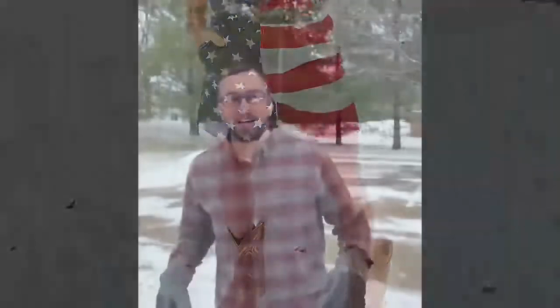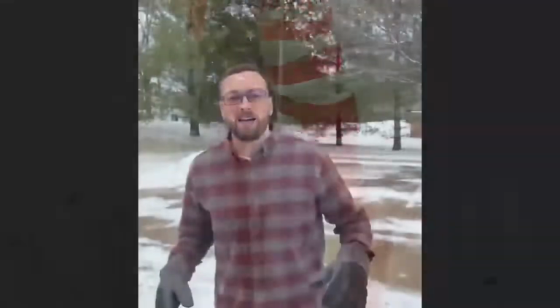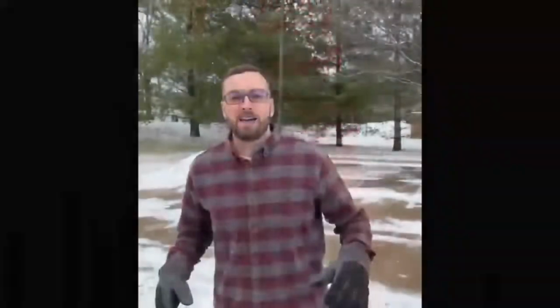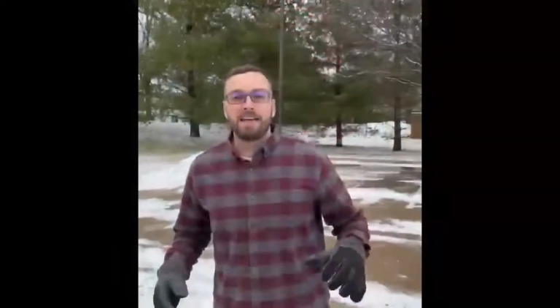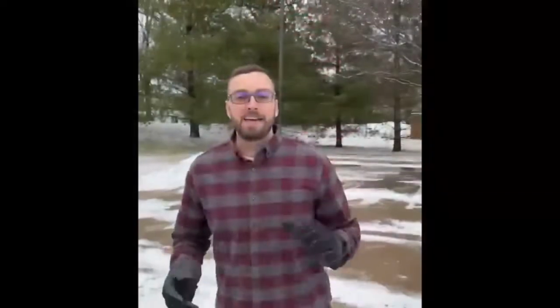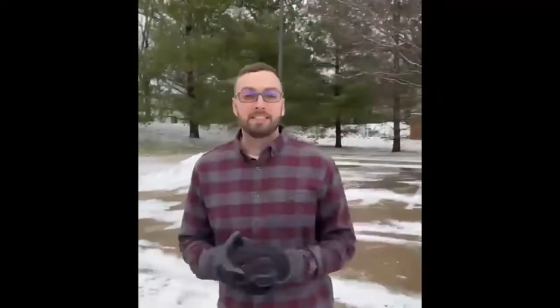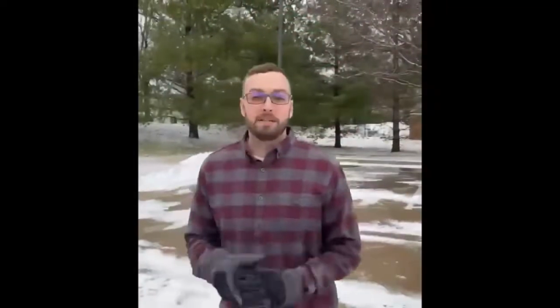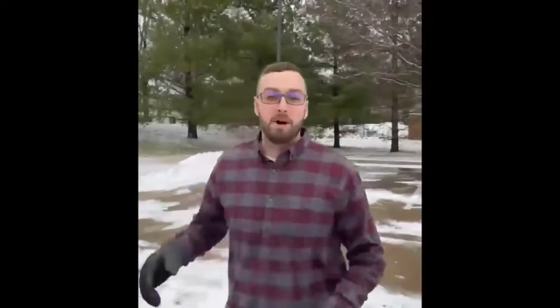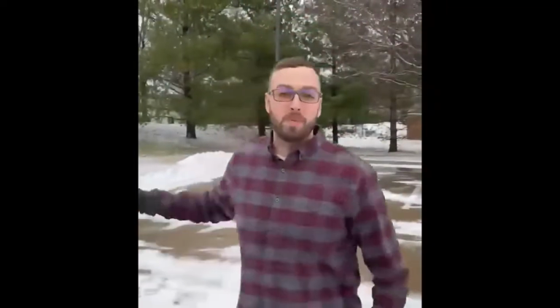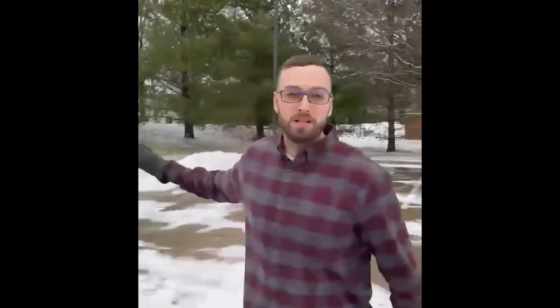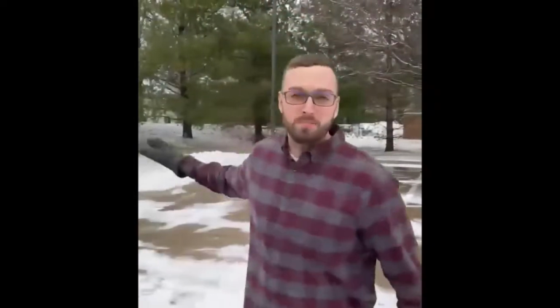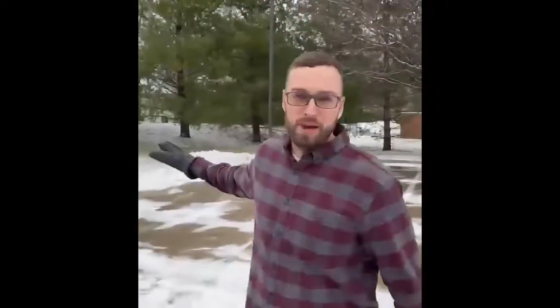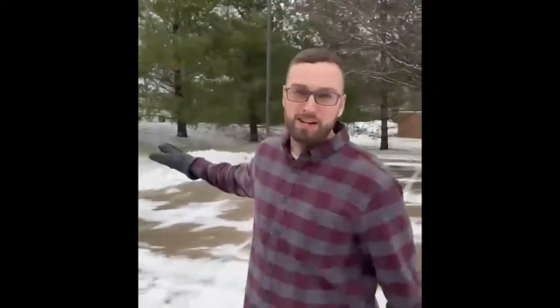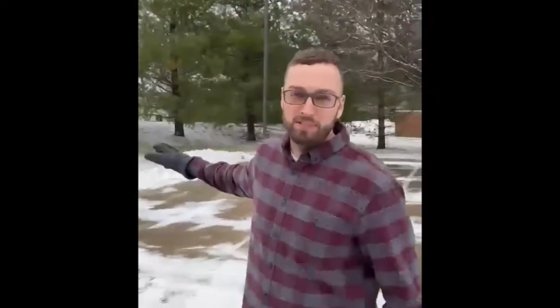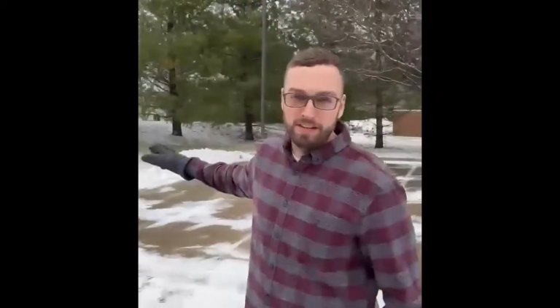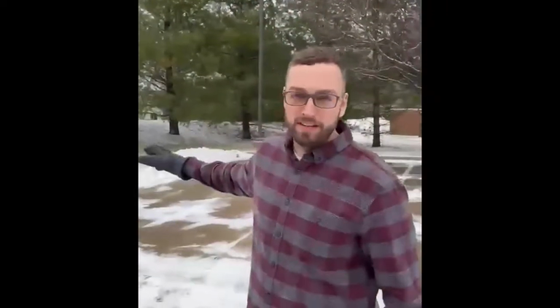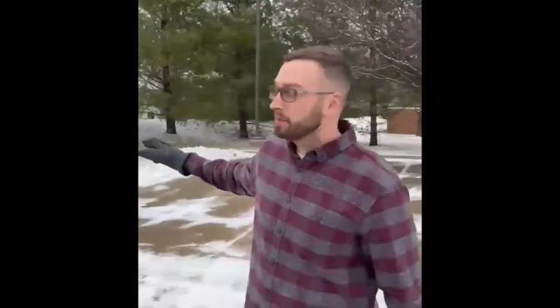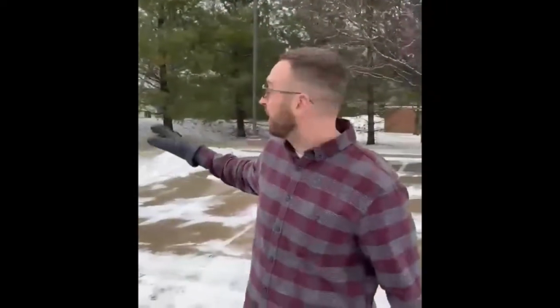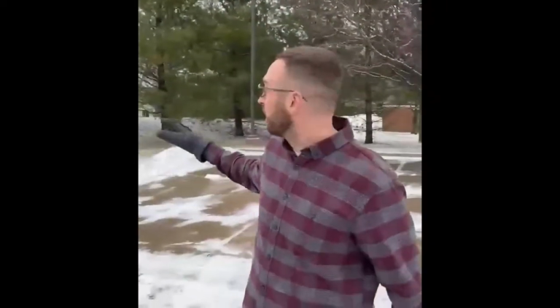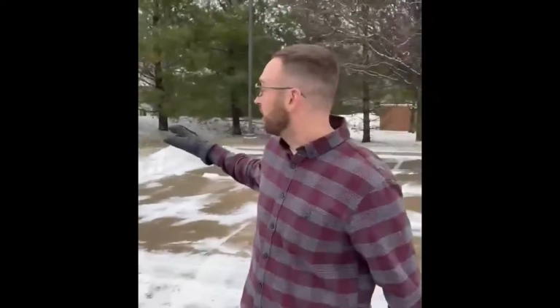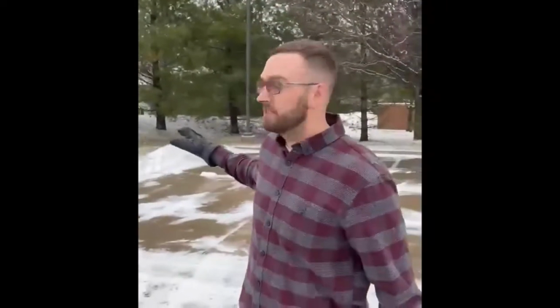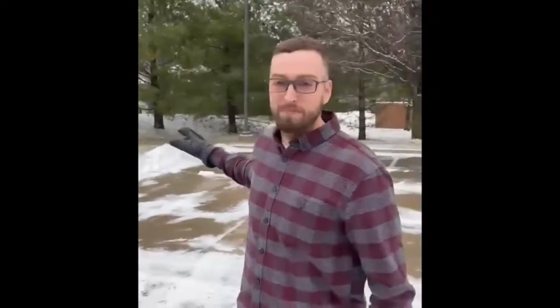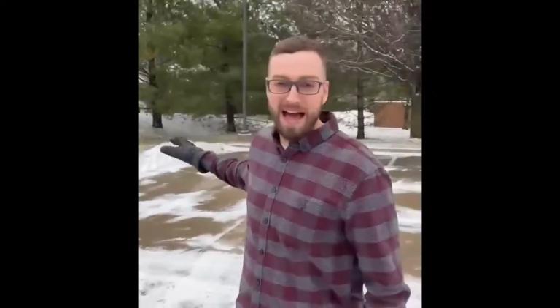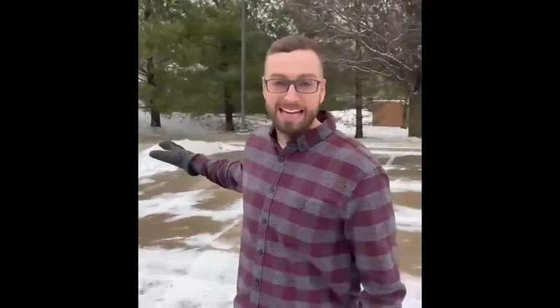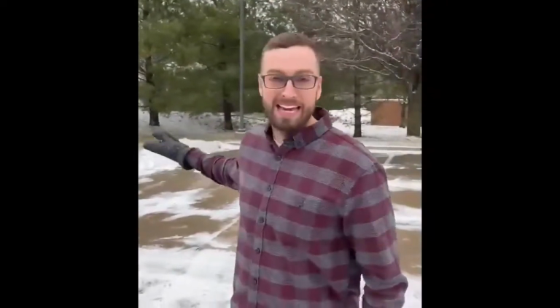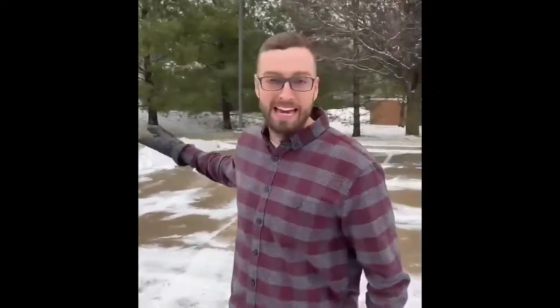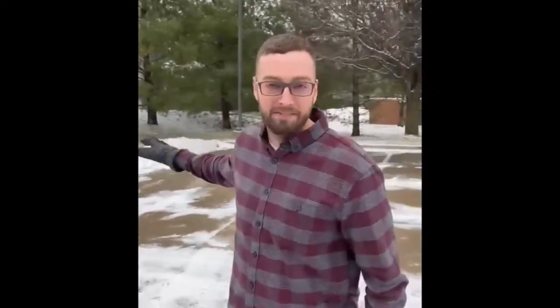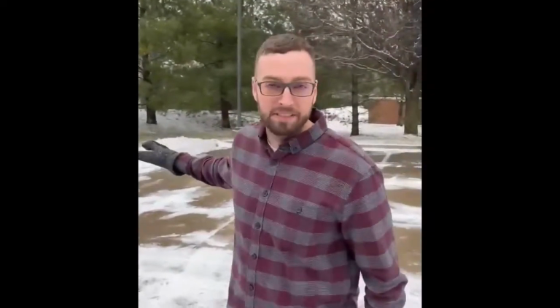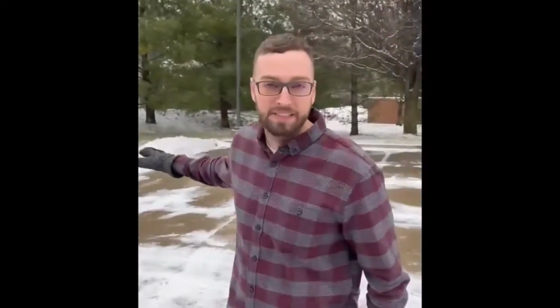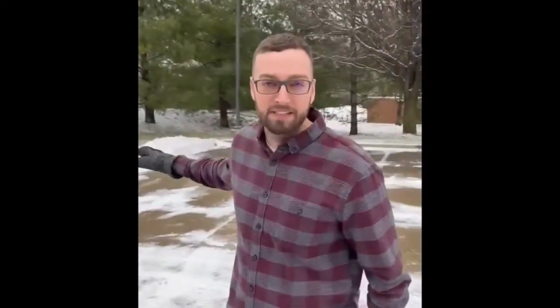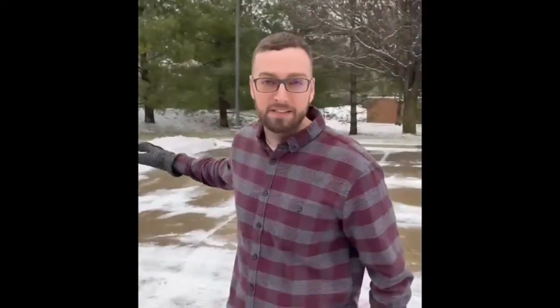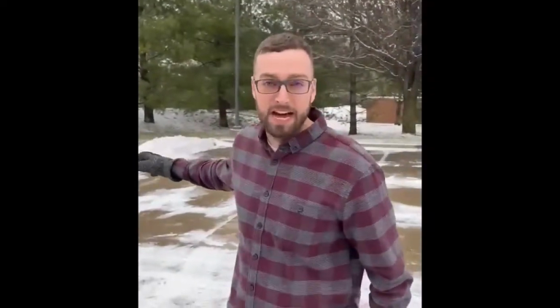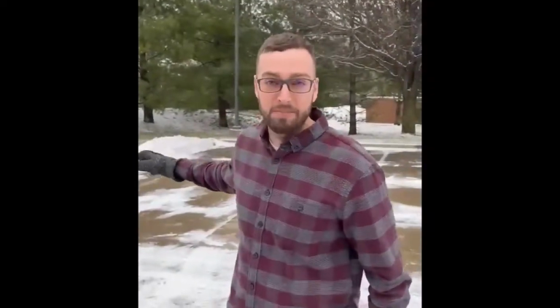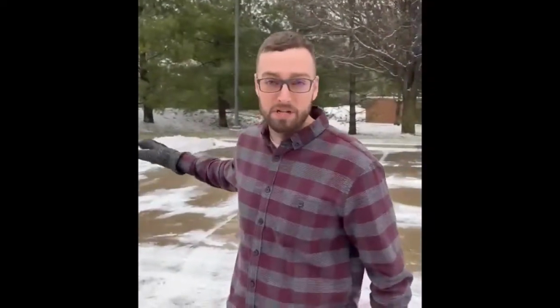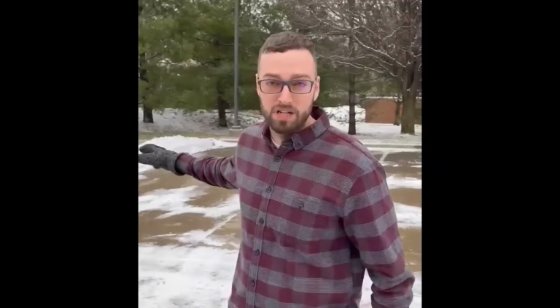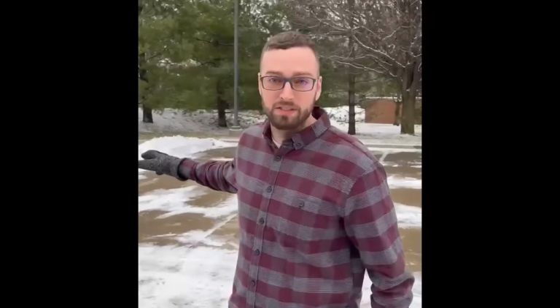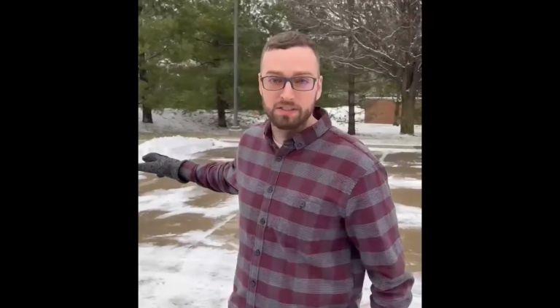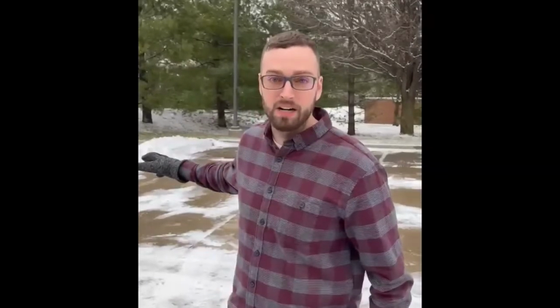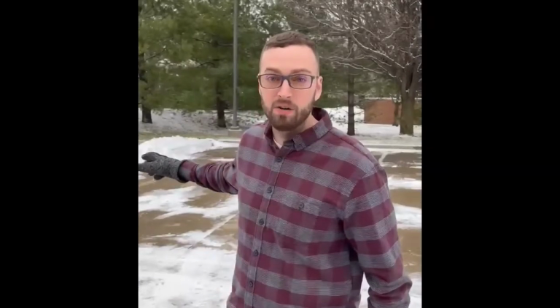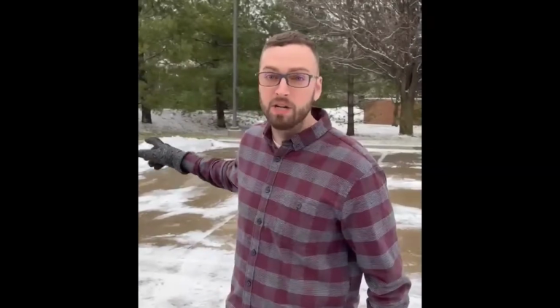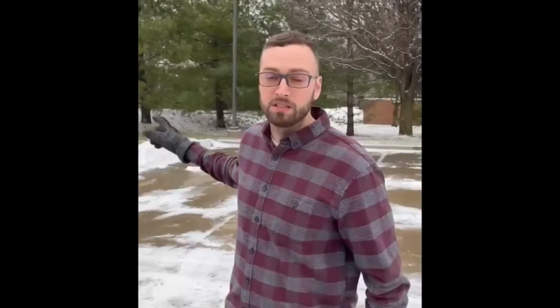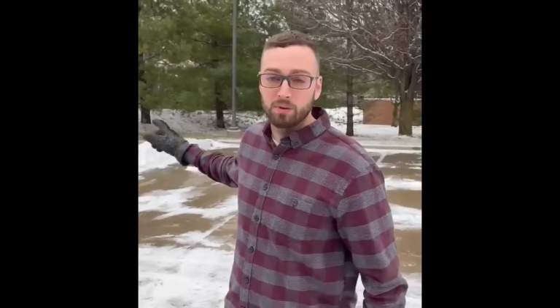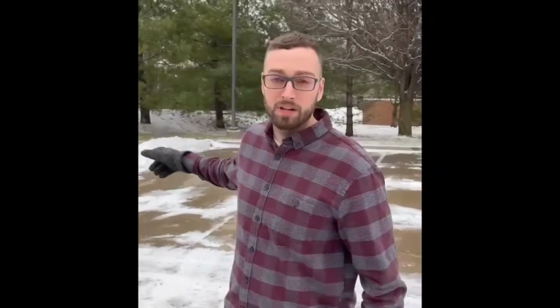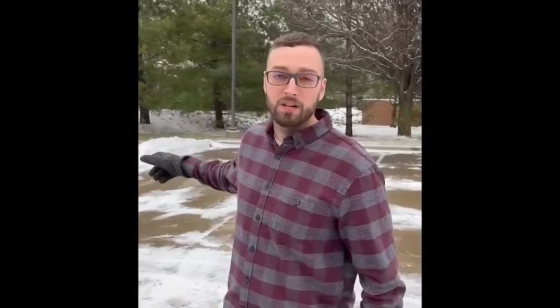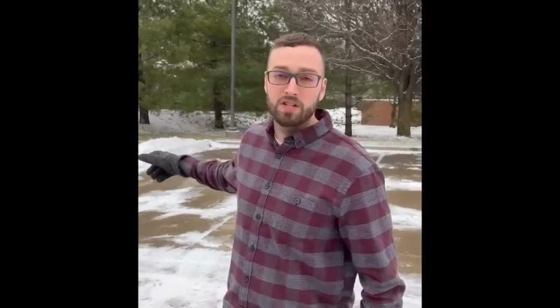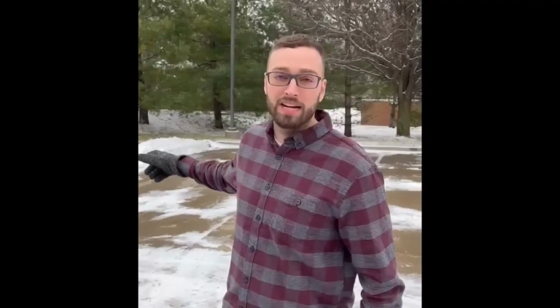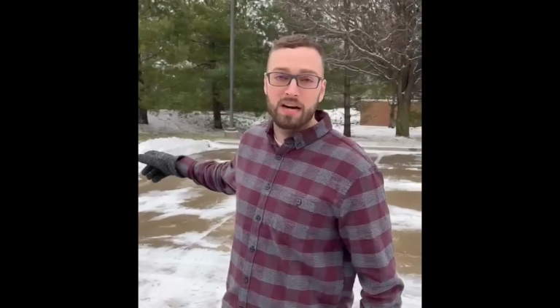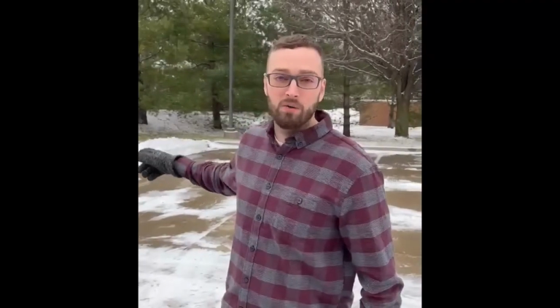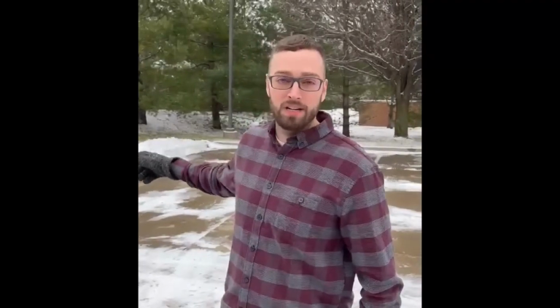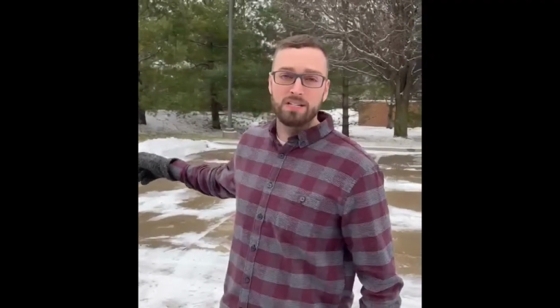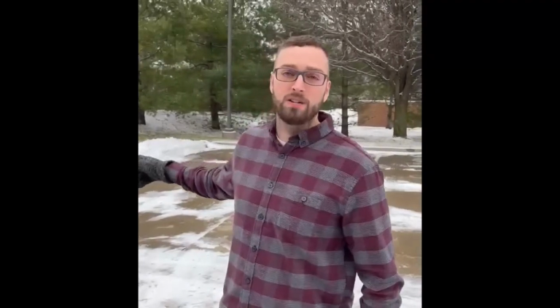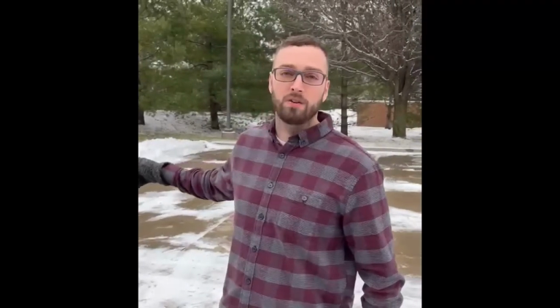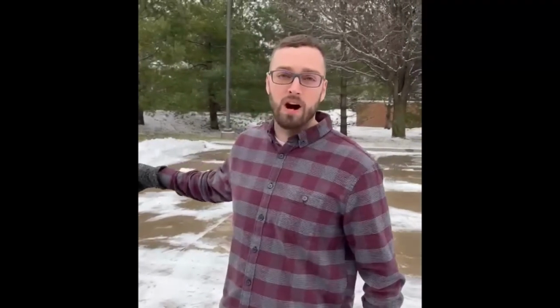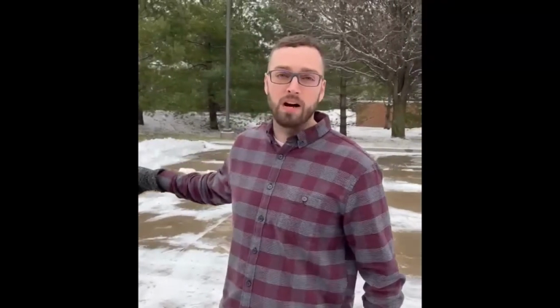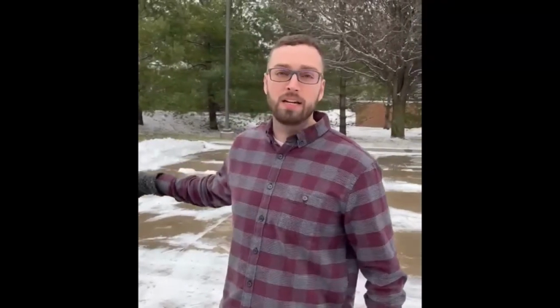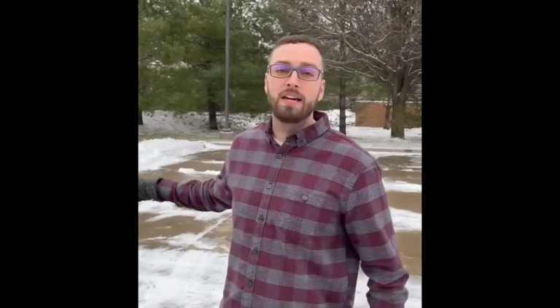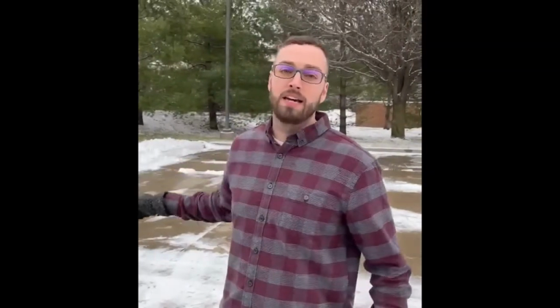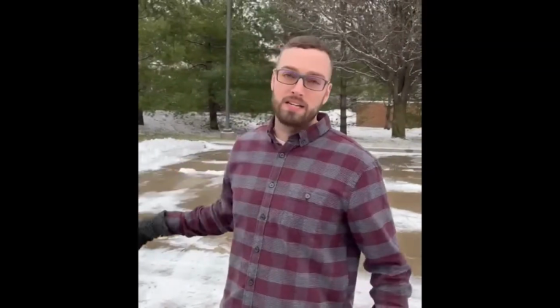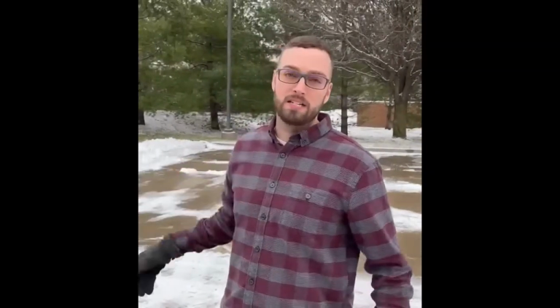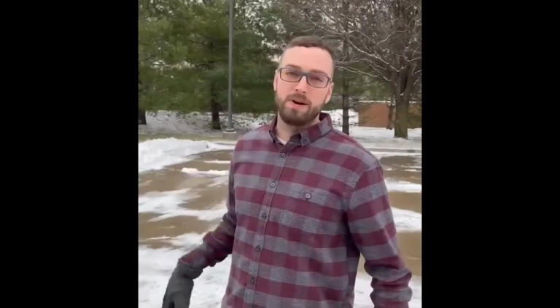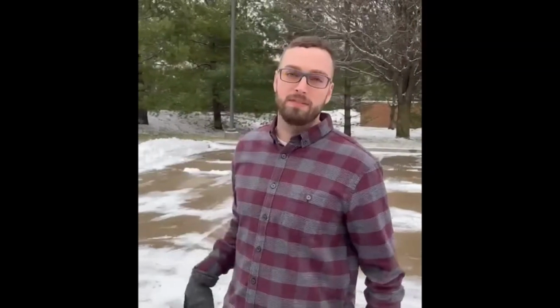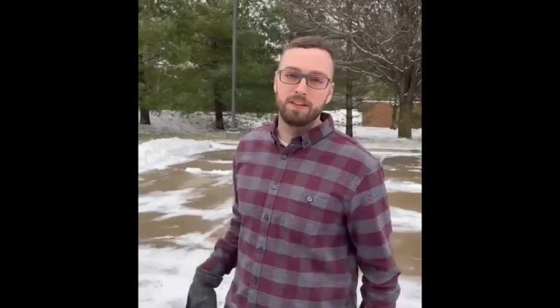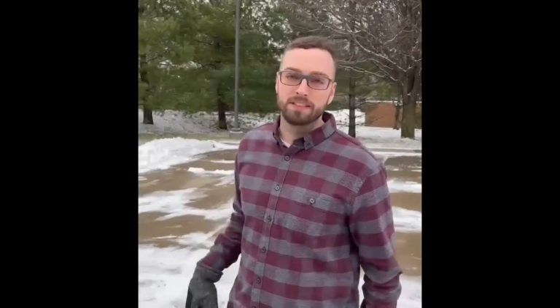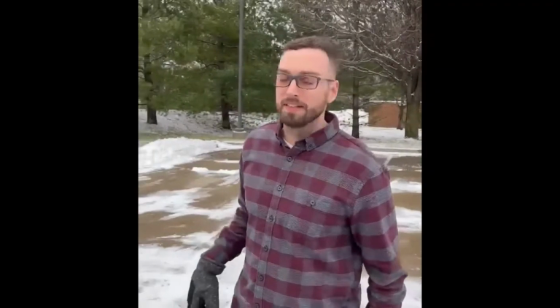Hey guys, our patient Brandon over here has been hurting his back every single time he shovels snow, so we're gonna go check out what he's doing wrong and teach him how to fix it.